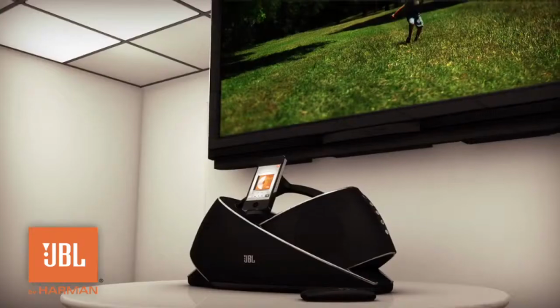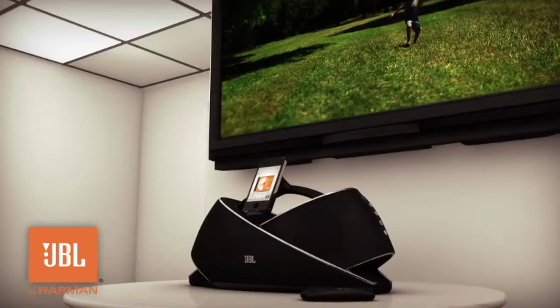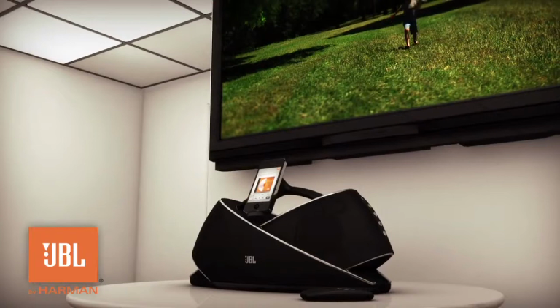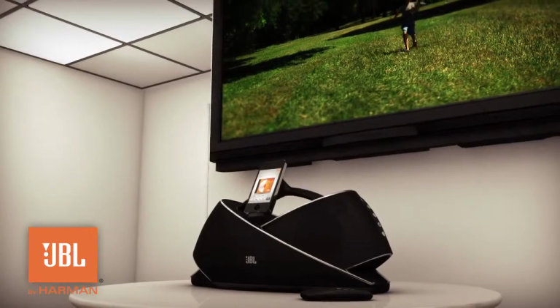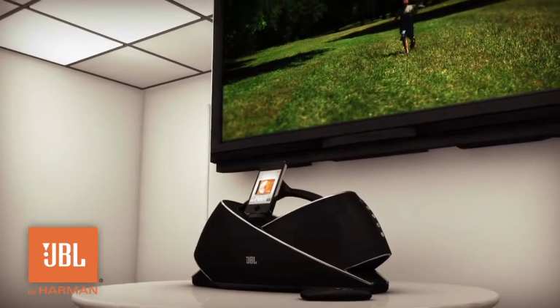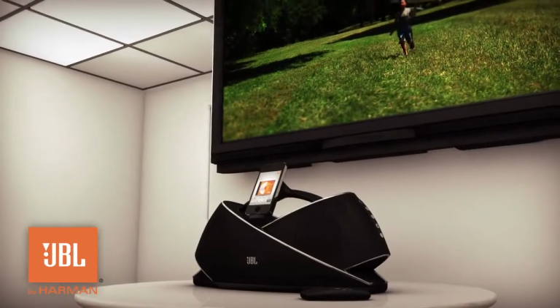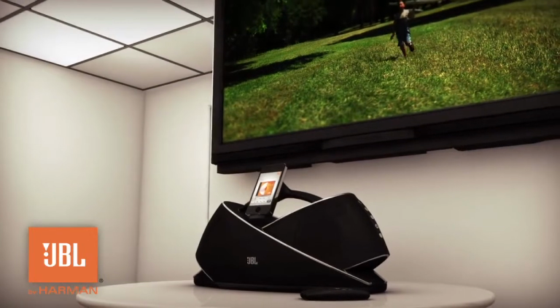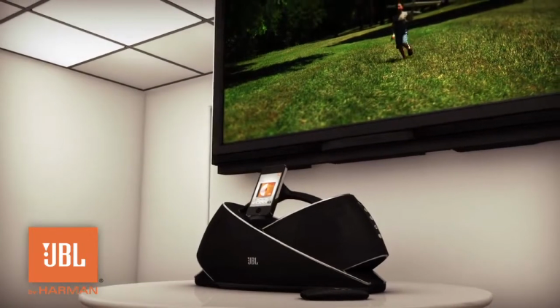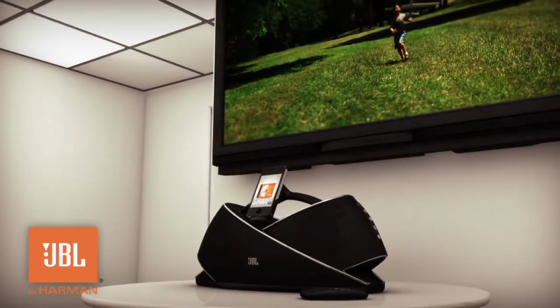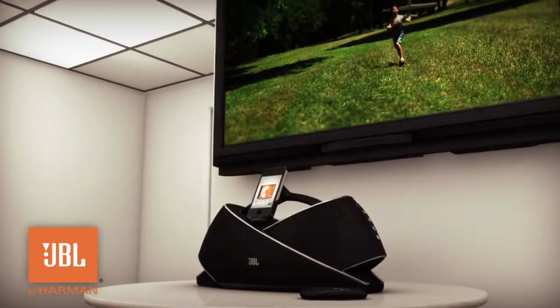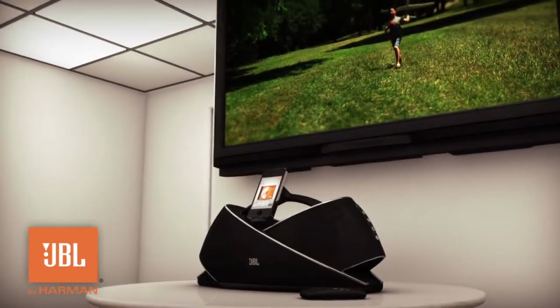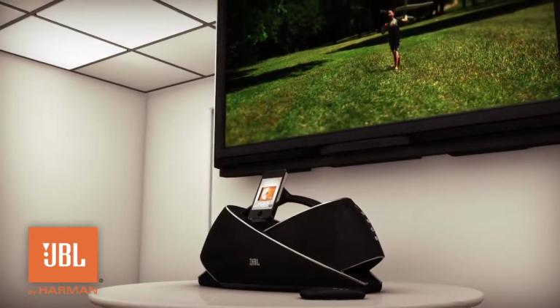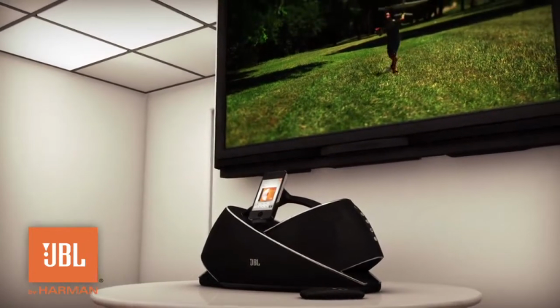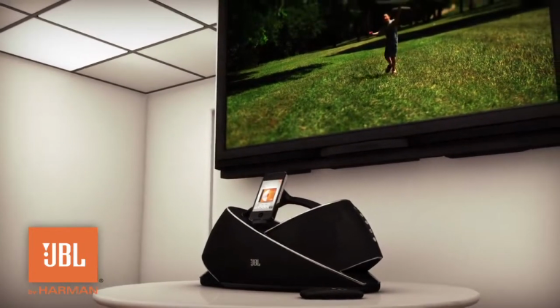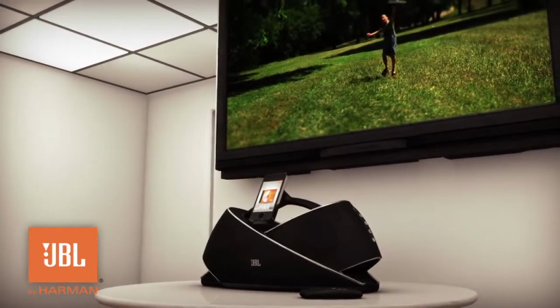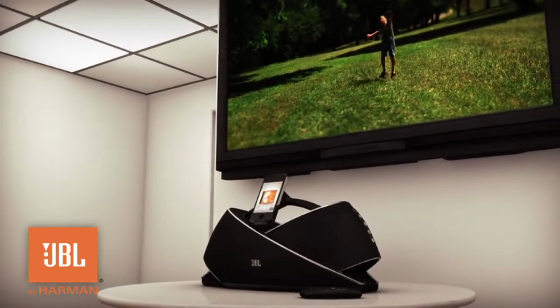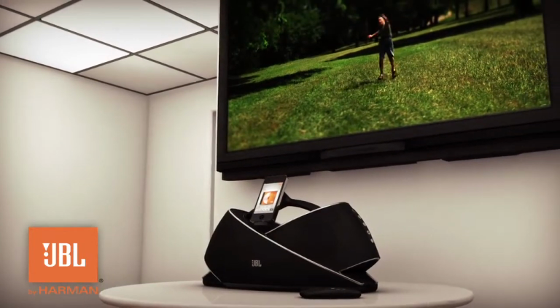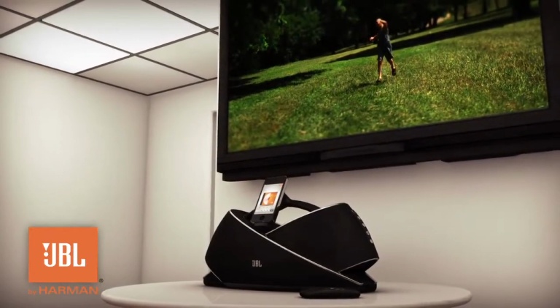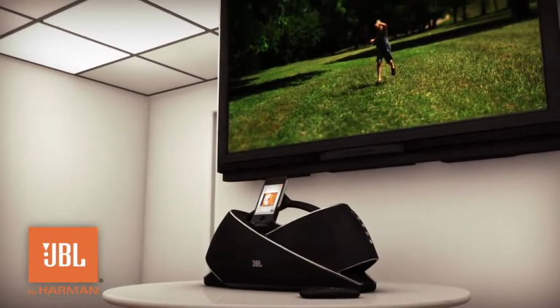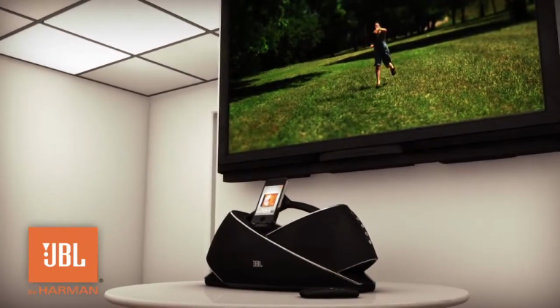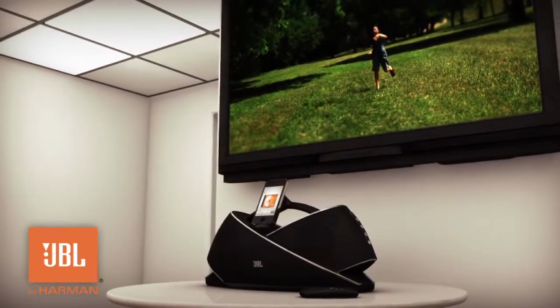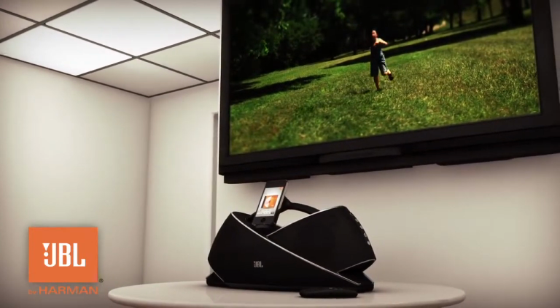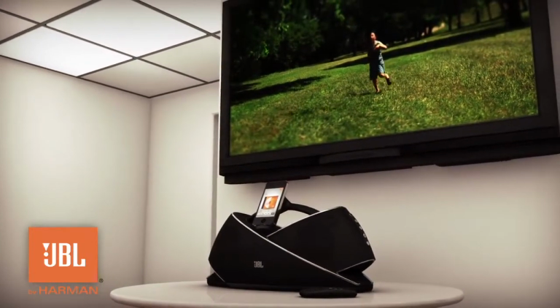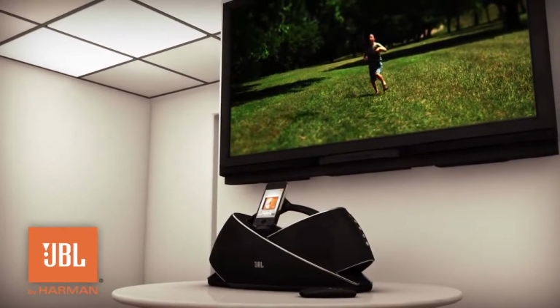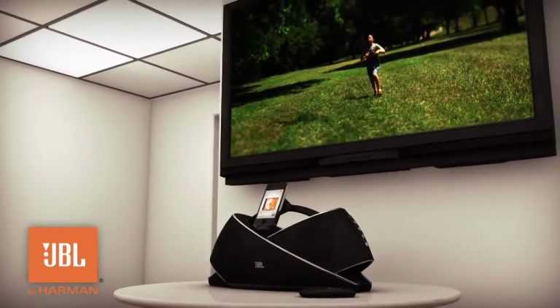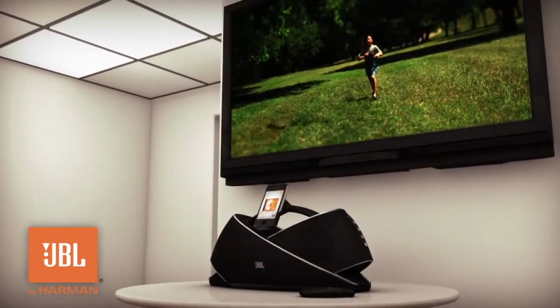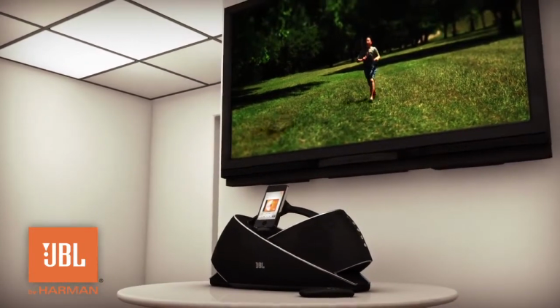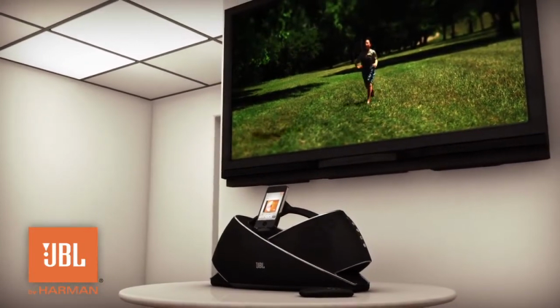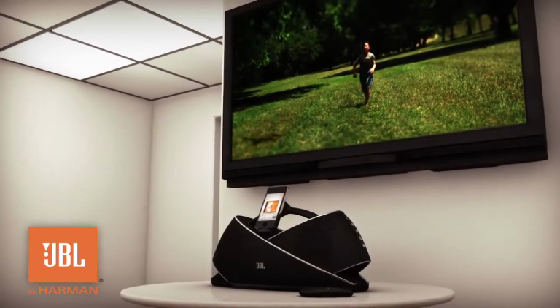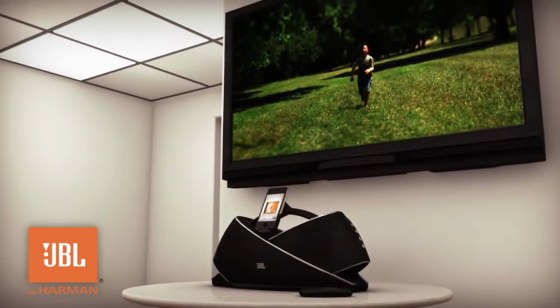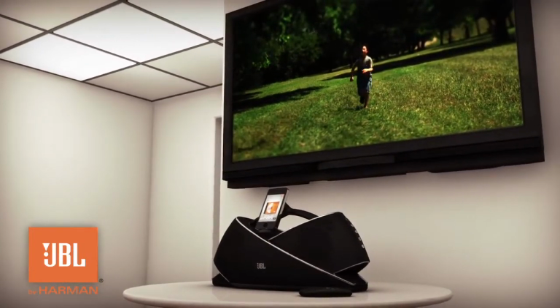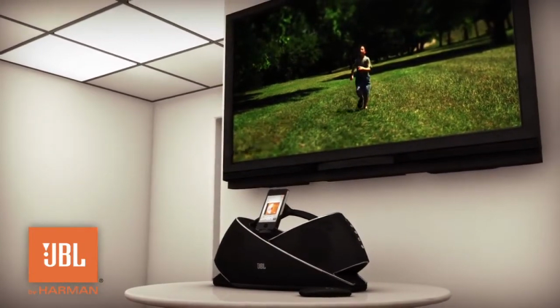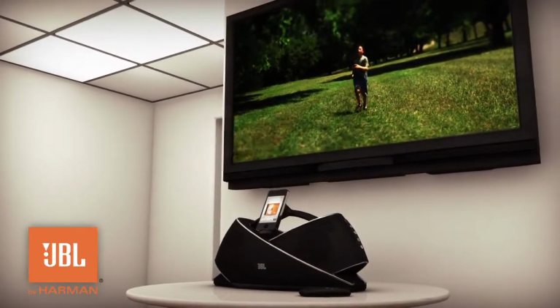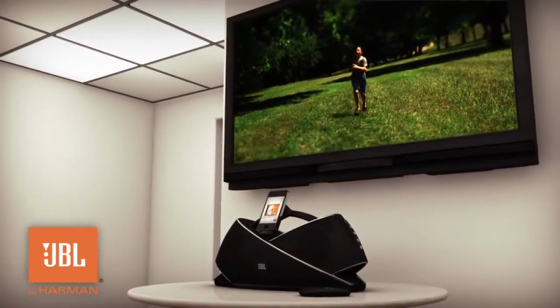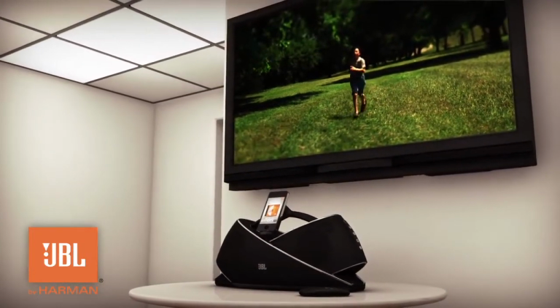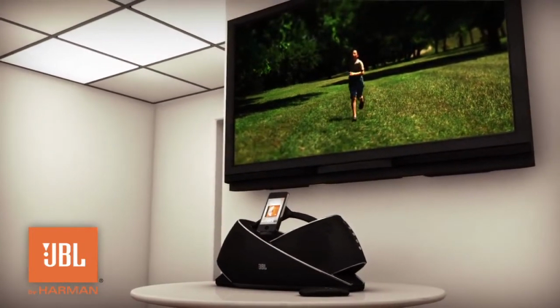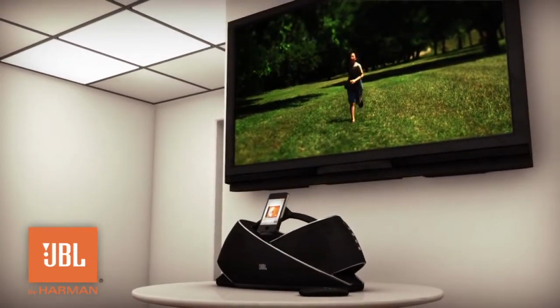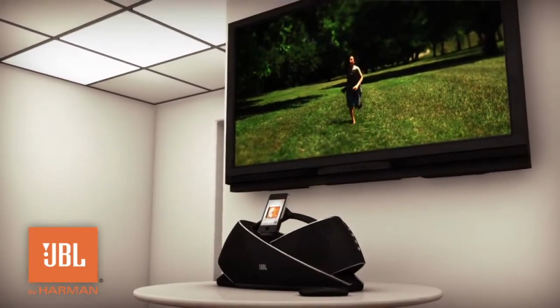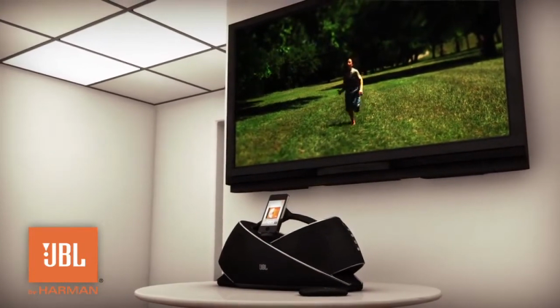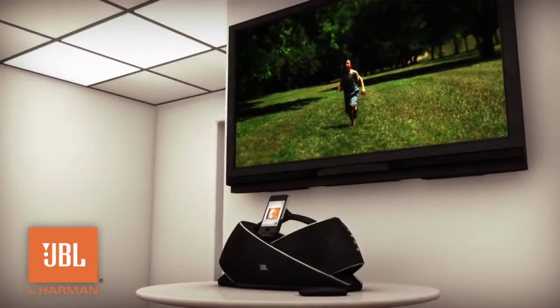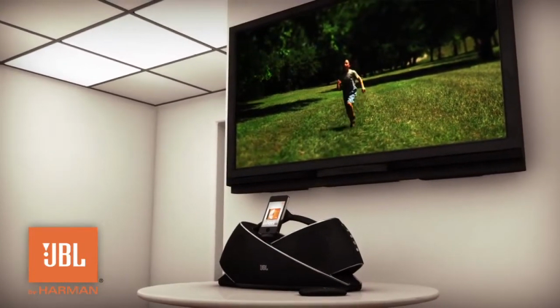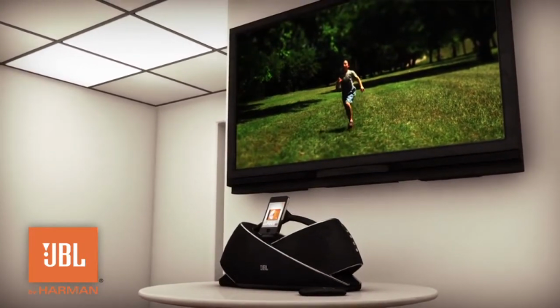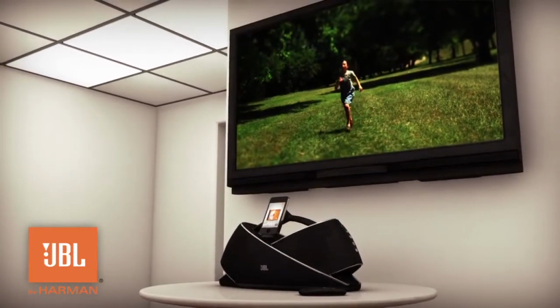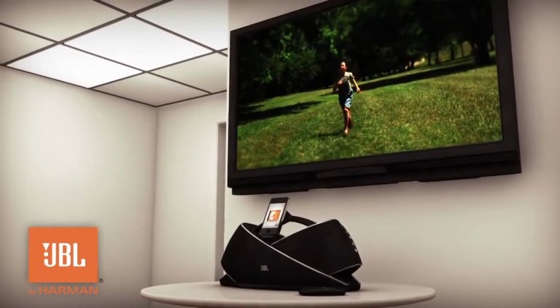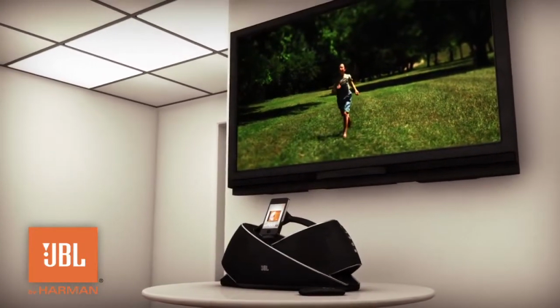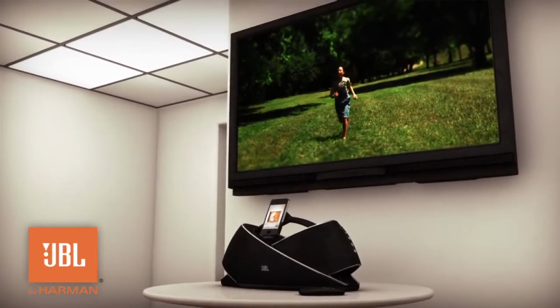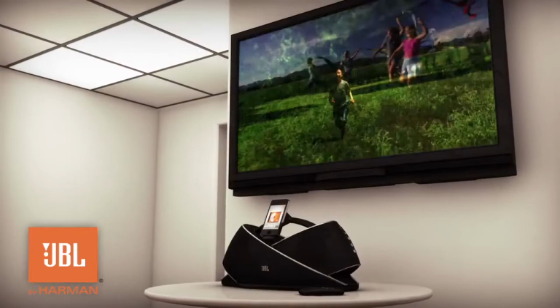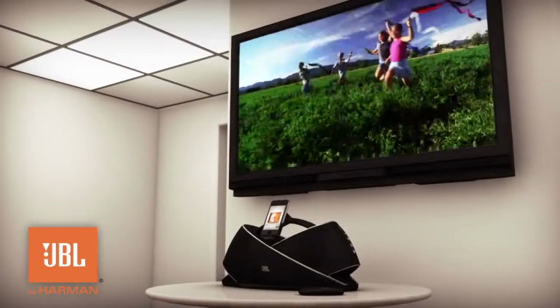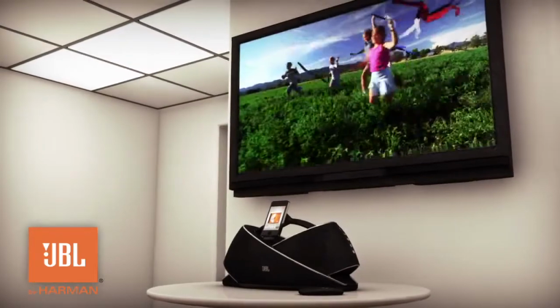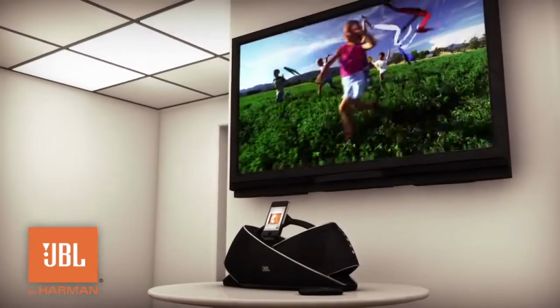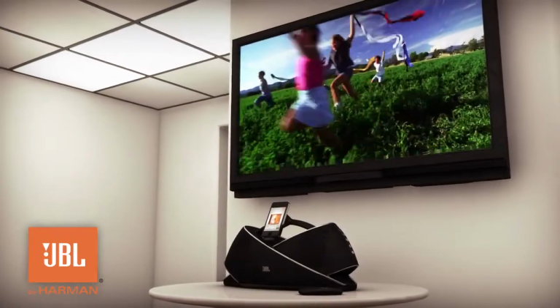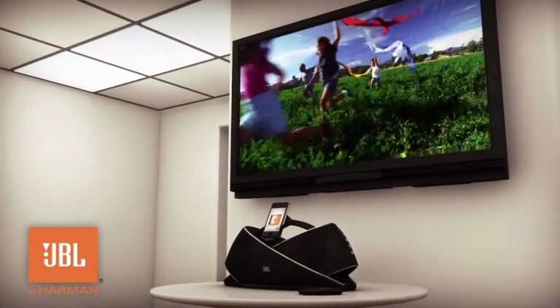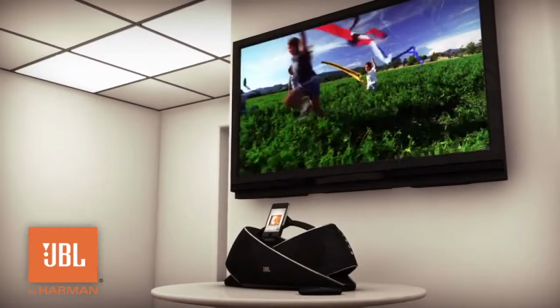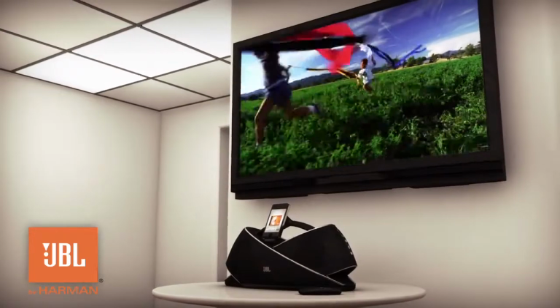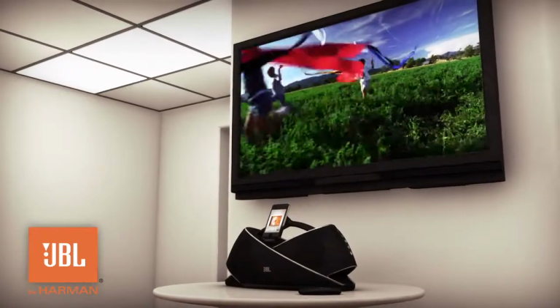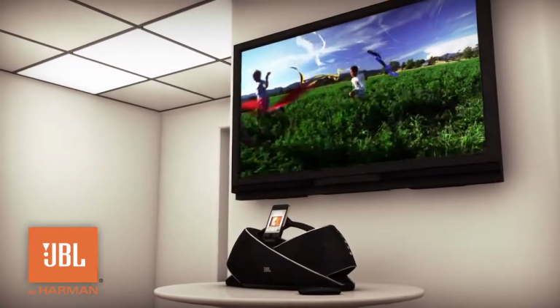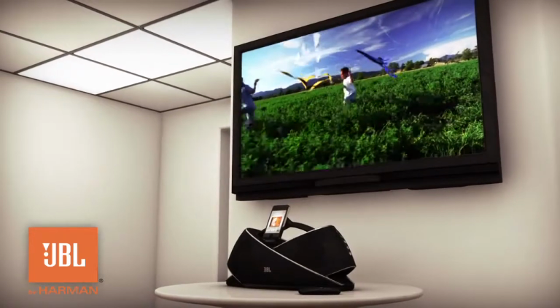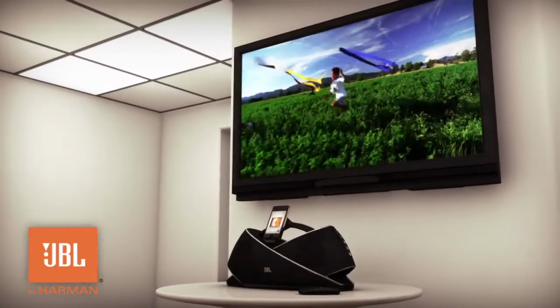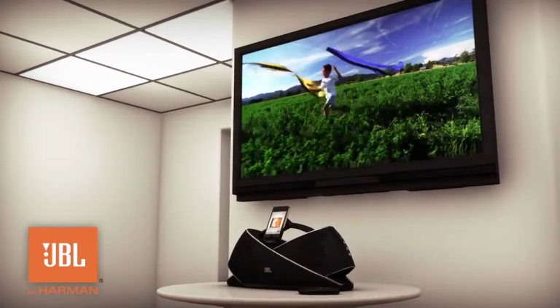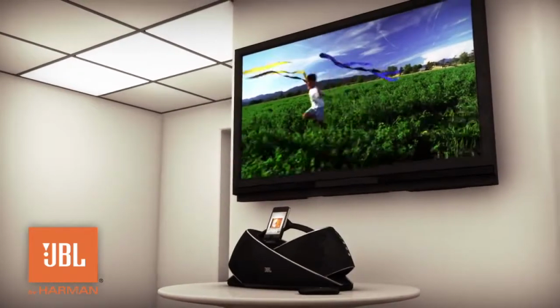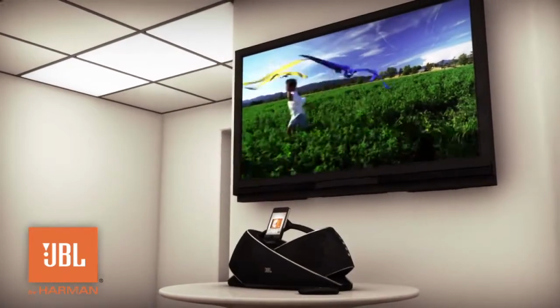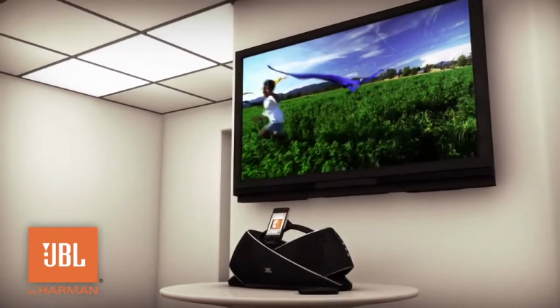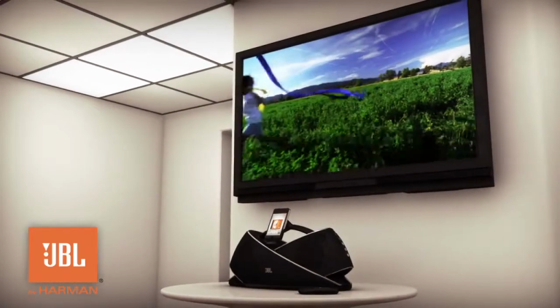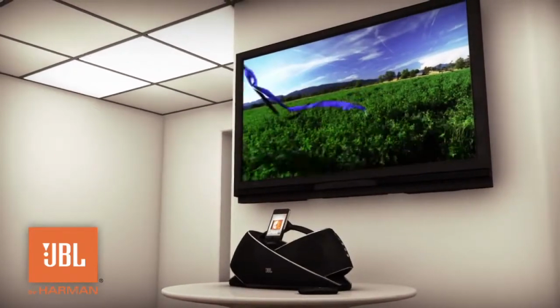The OnBeat Xtreme expands your viewing experience to your television for an impressive view of your photos, videos, and movies.